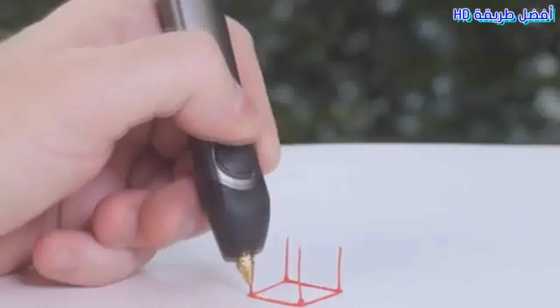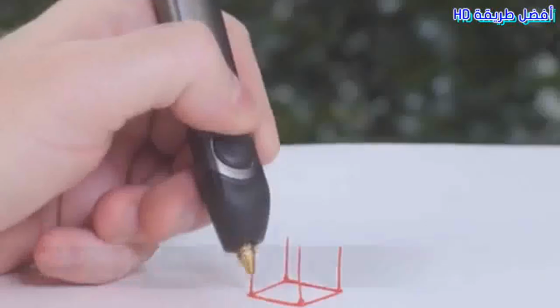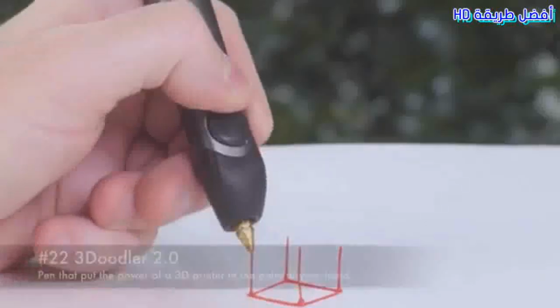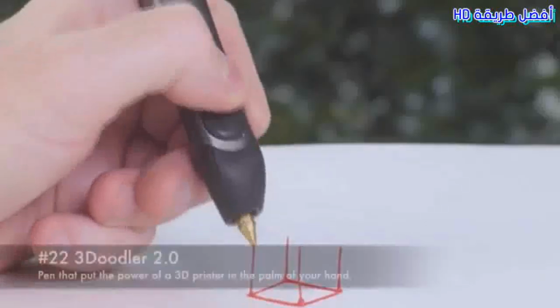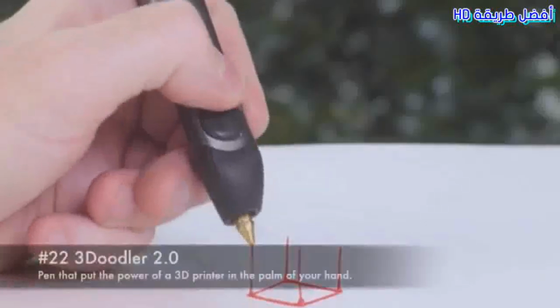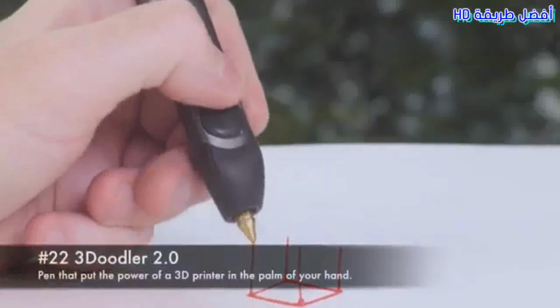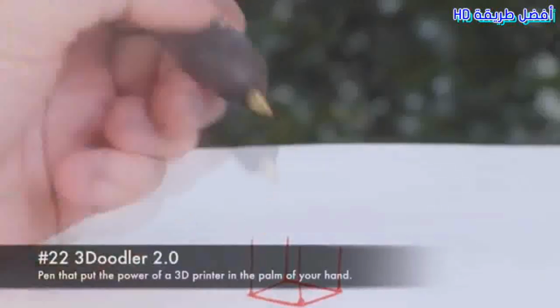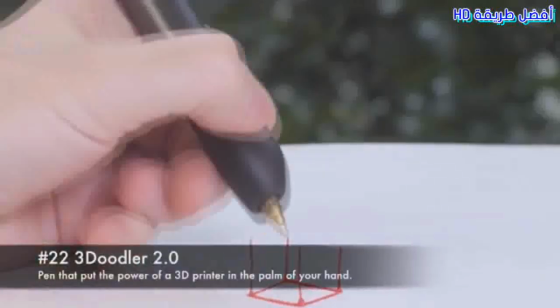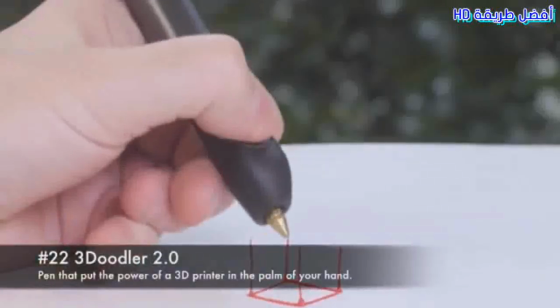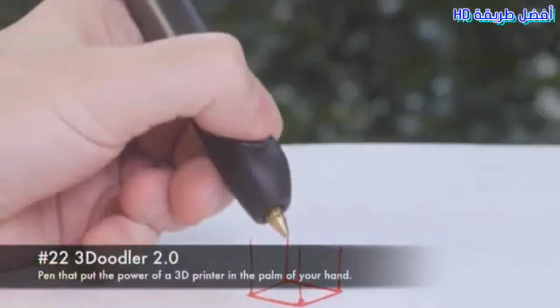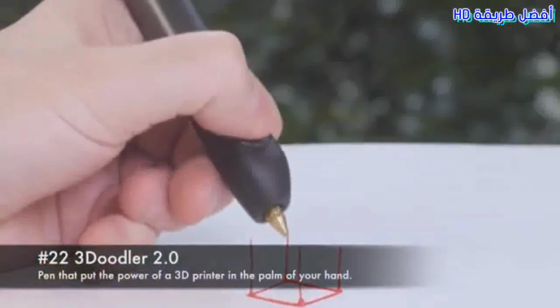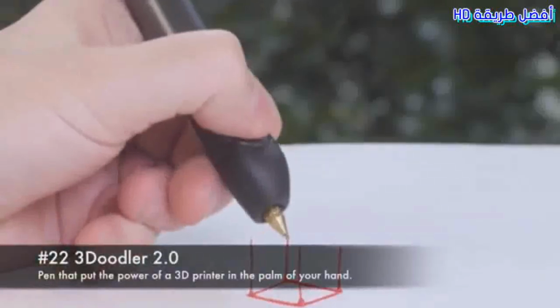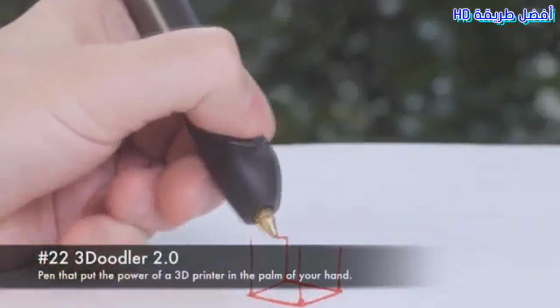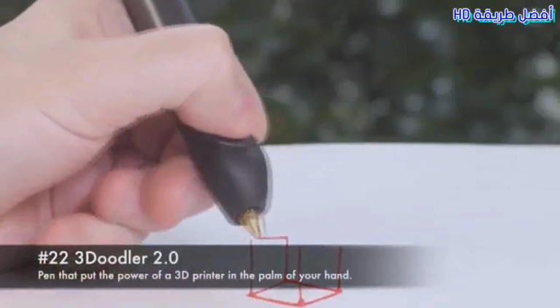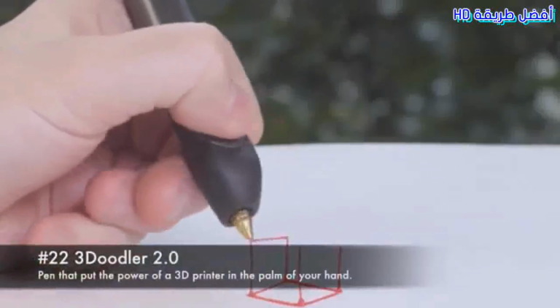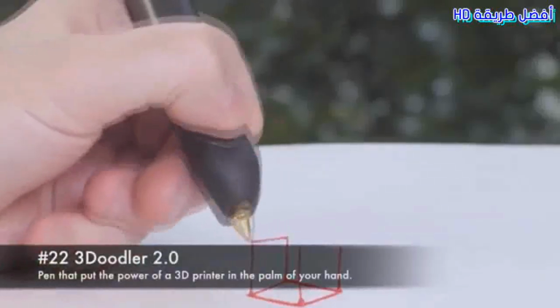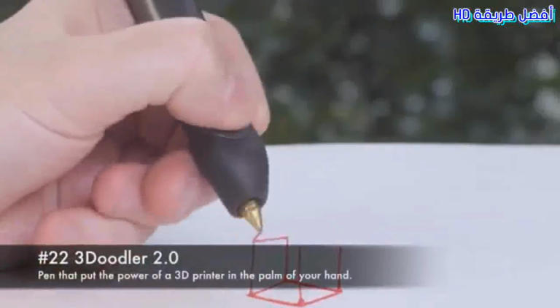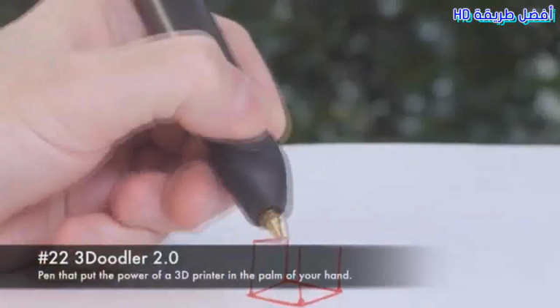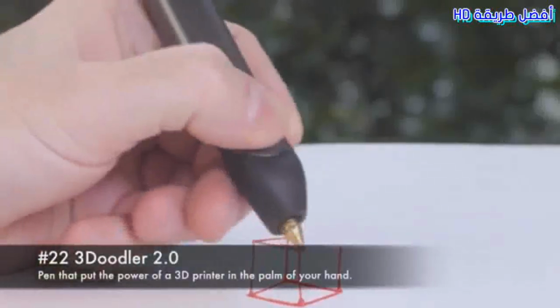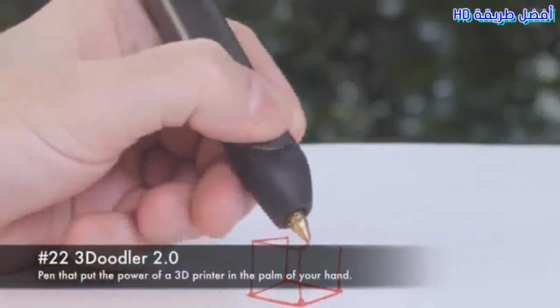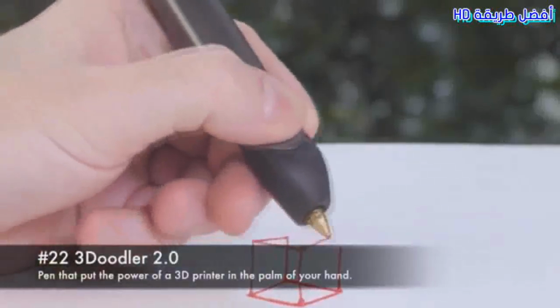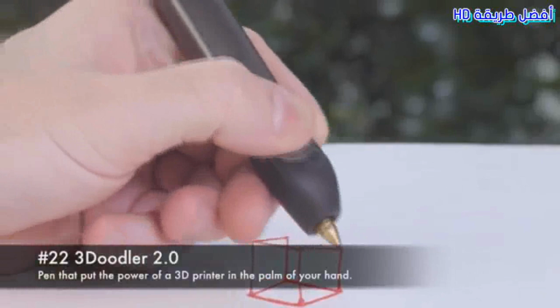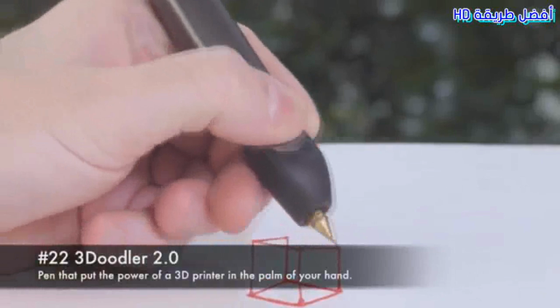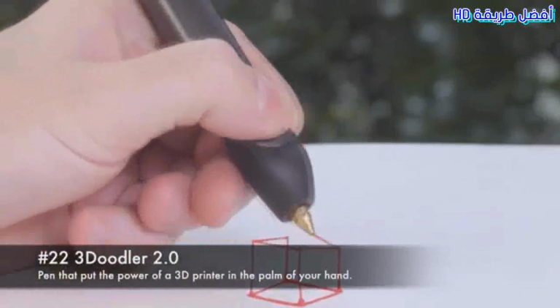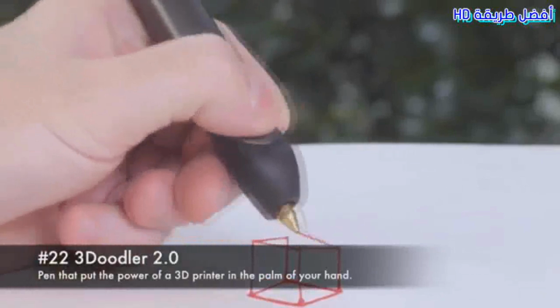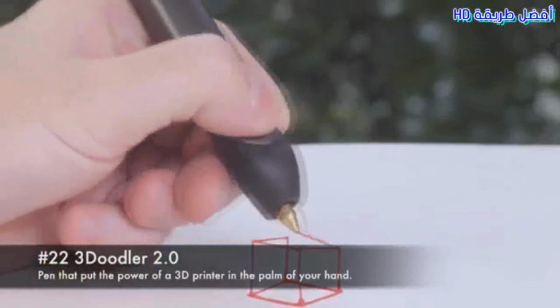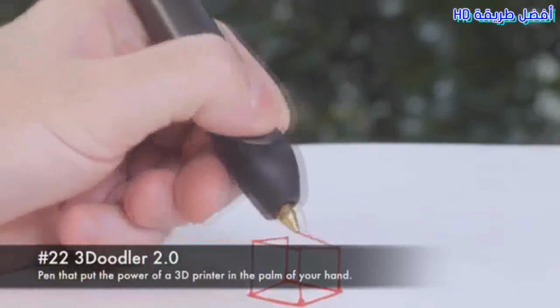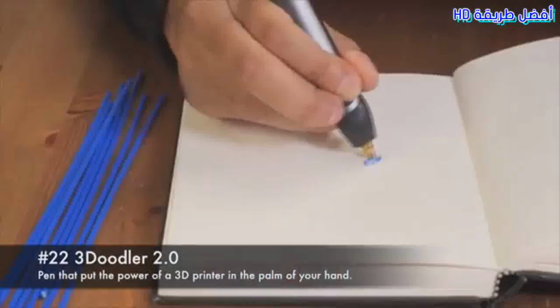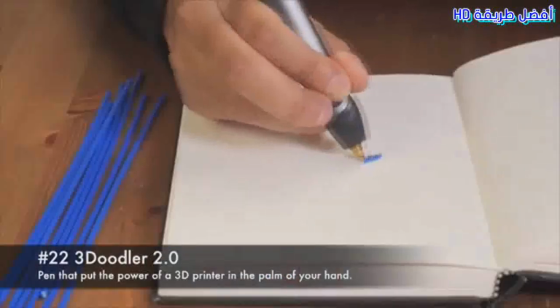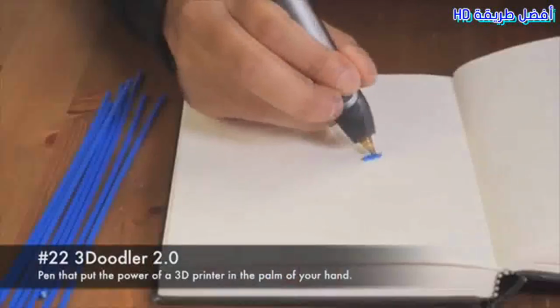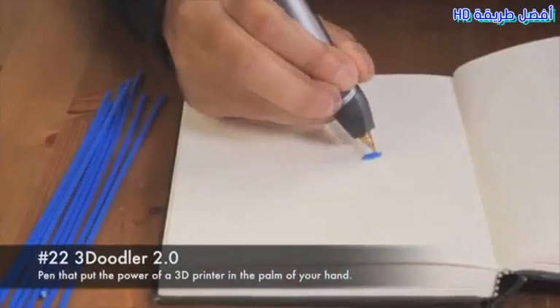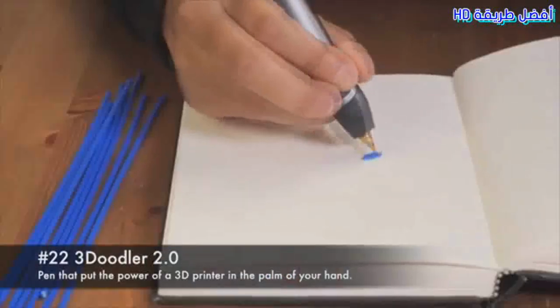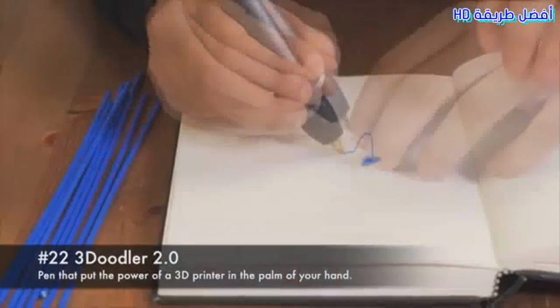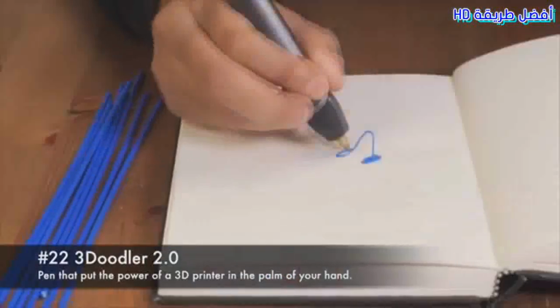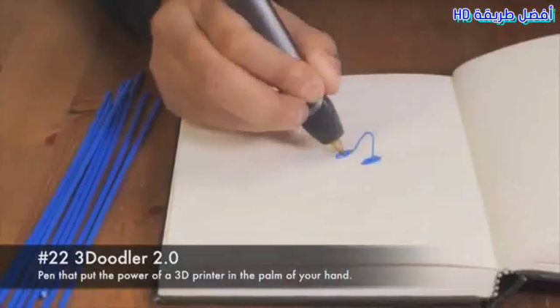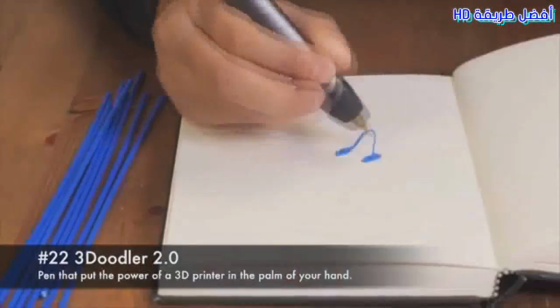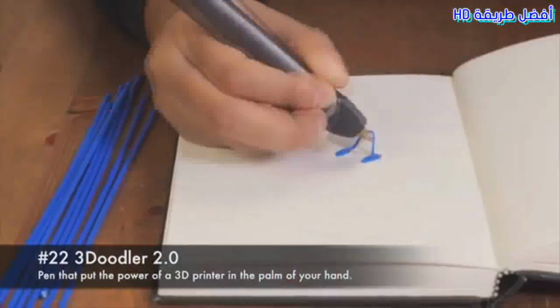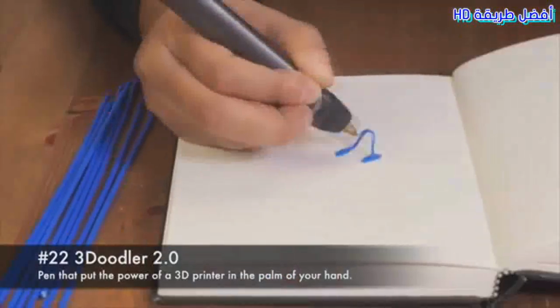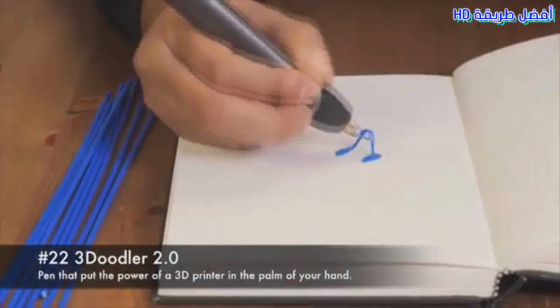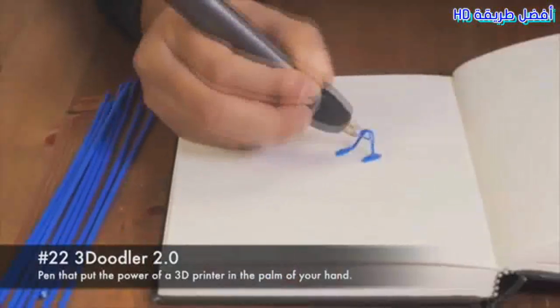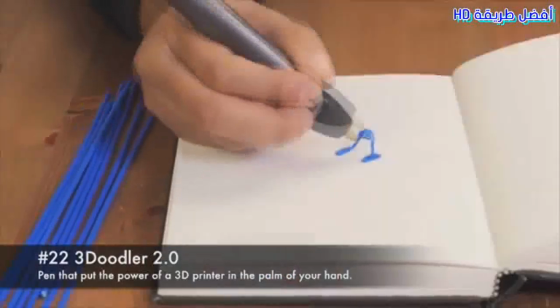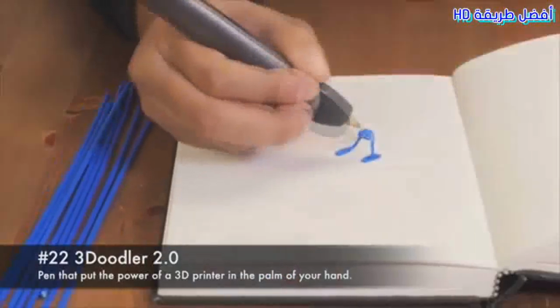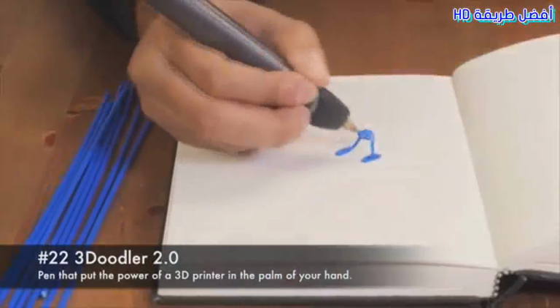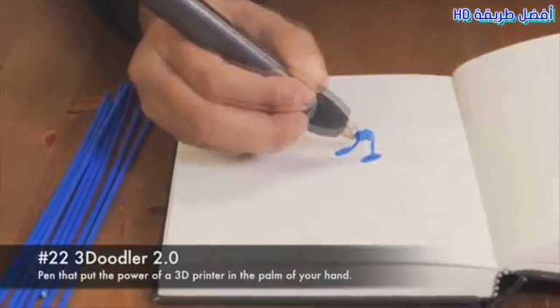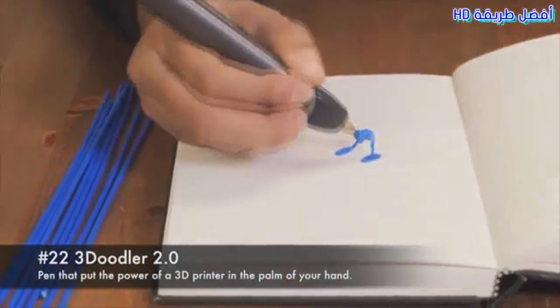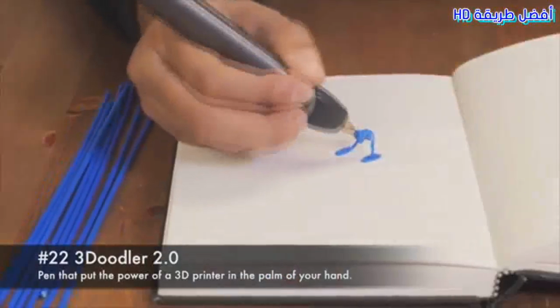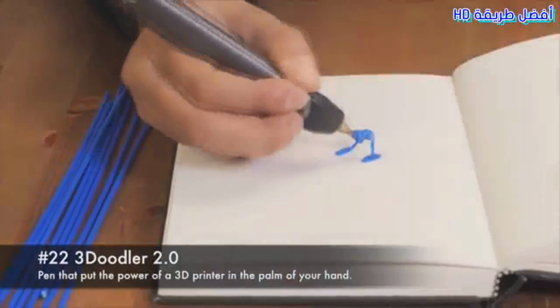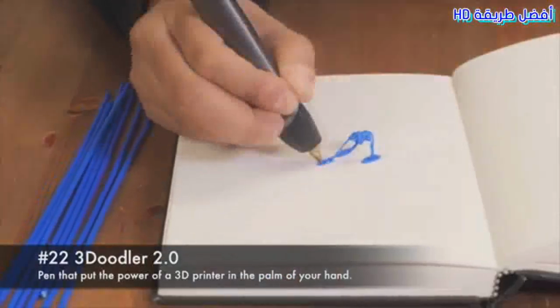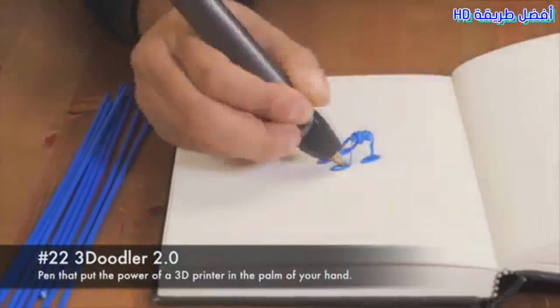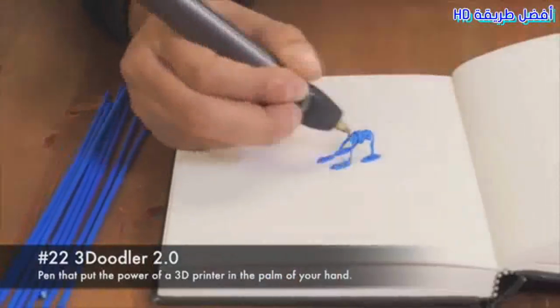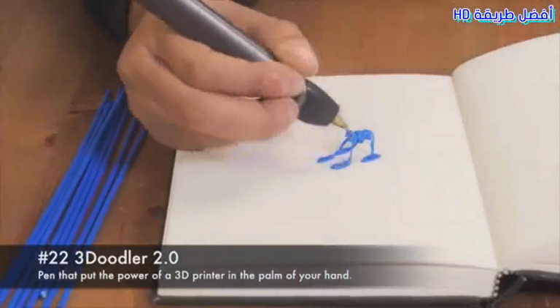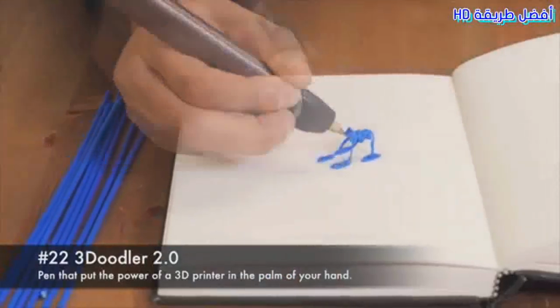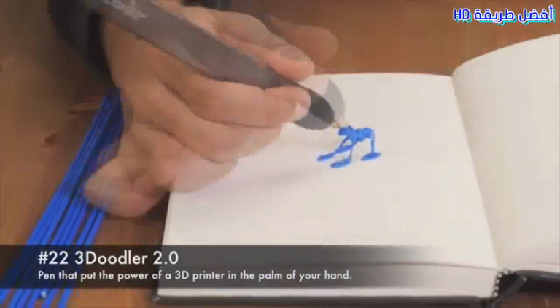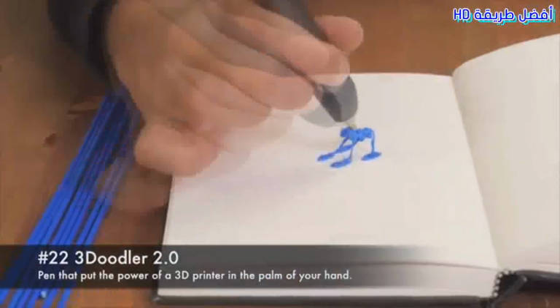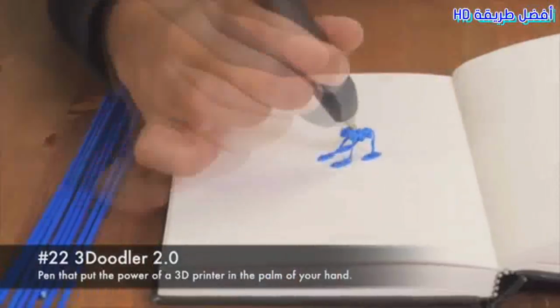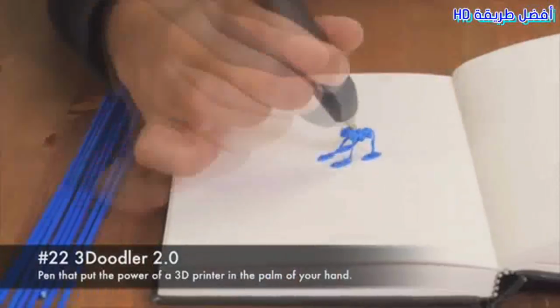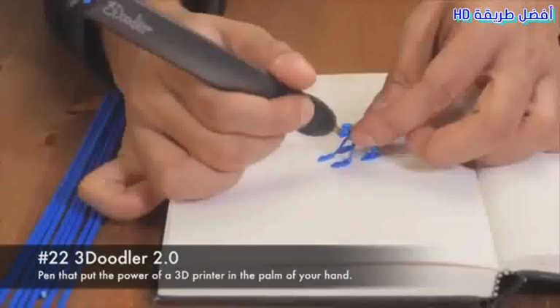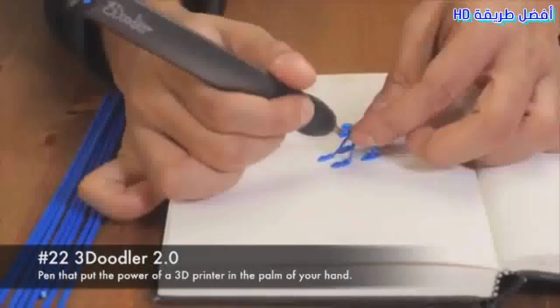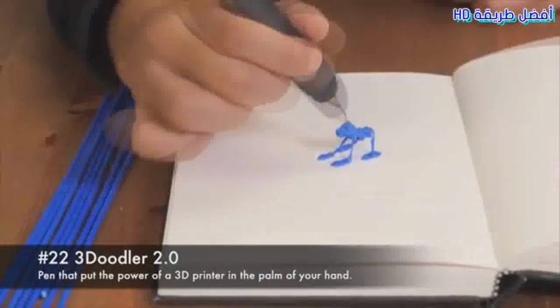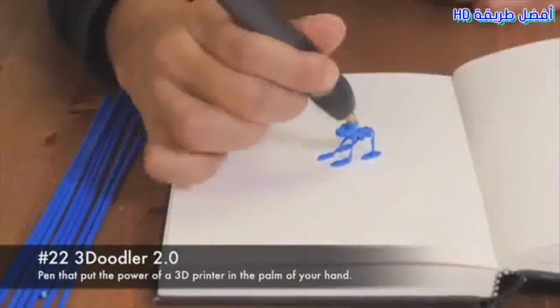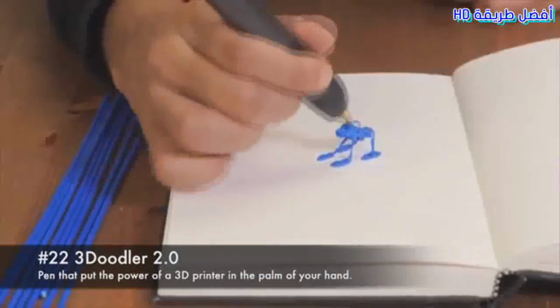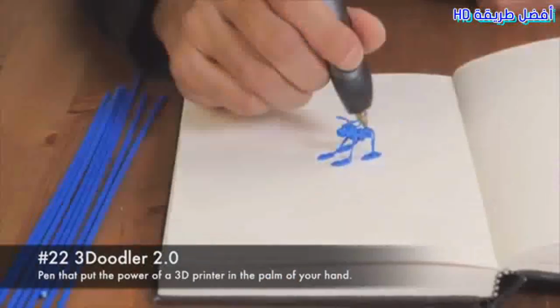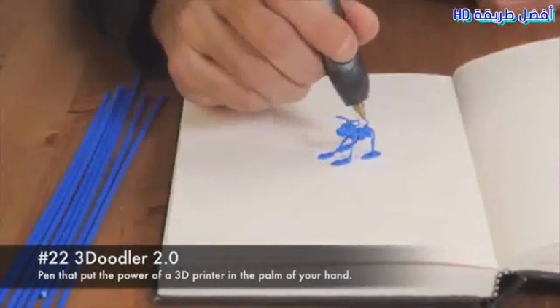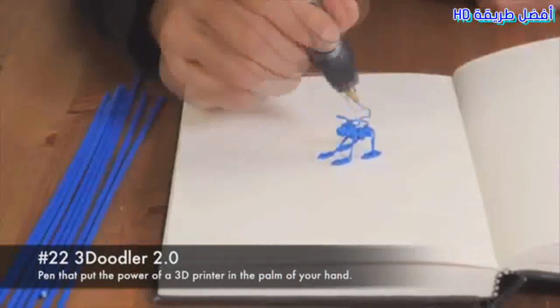22. Treadoodler 2.0. Pen that puts the power of a 3D printer in the palm of your hand.